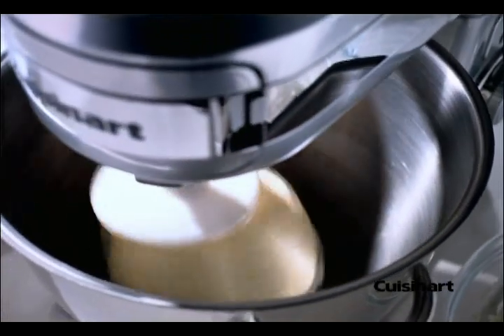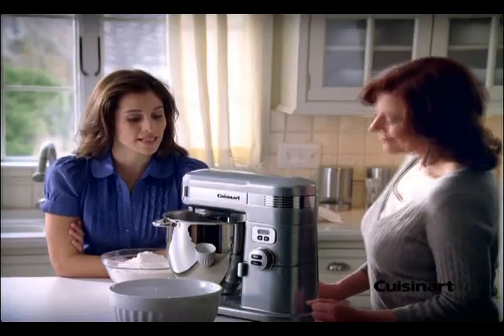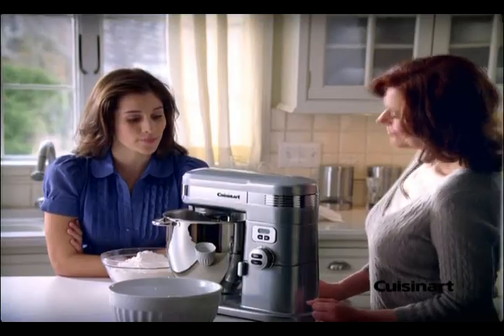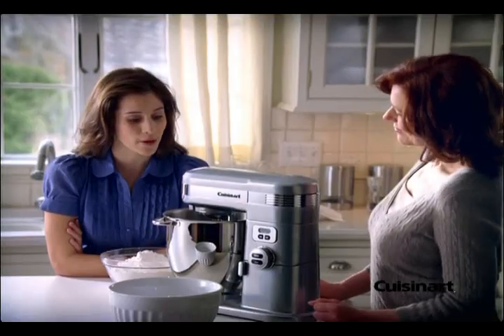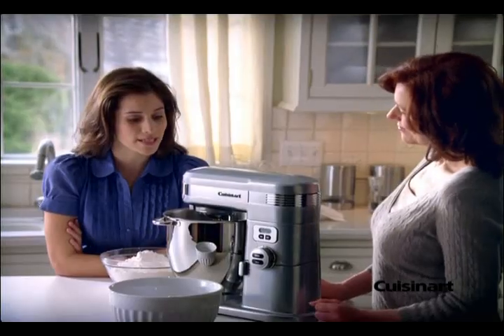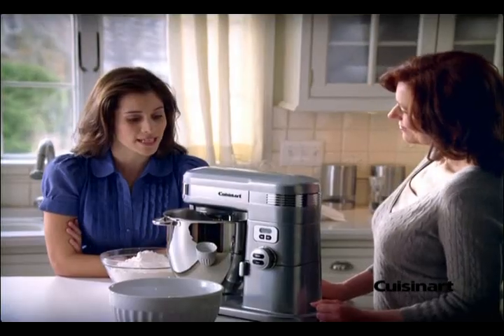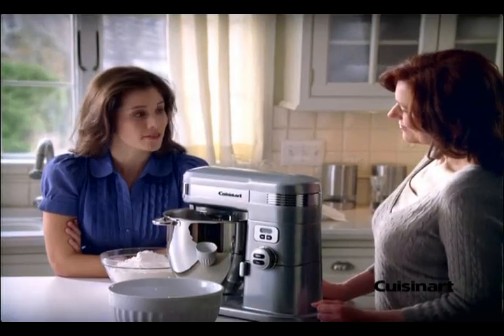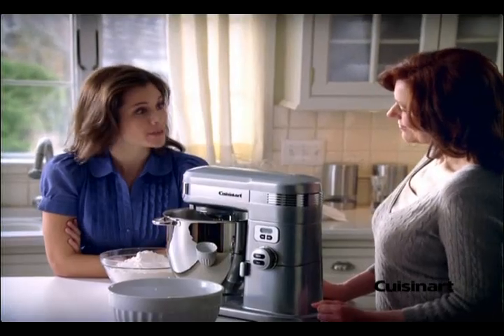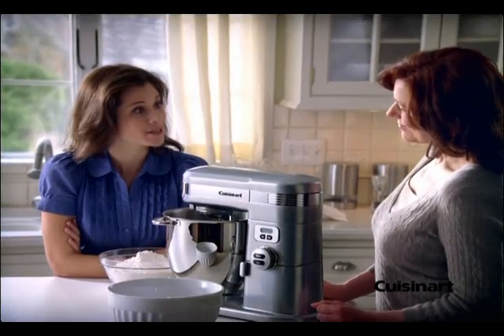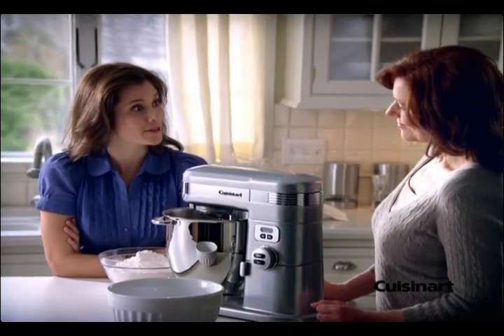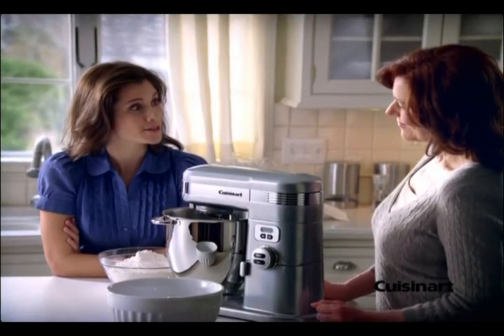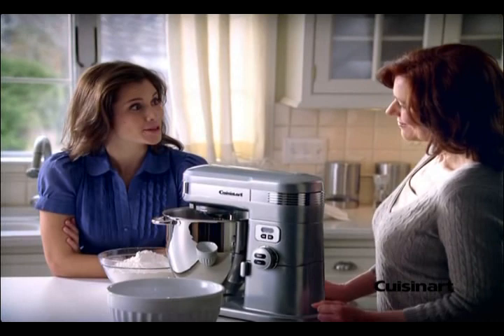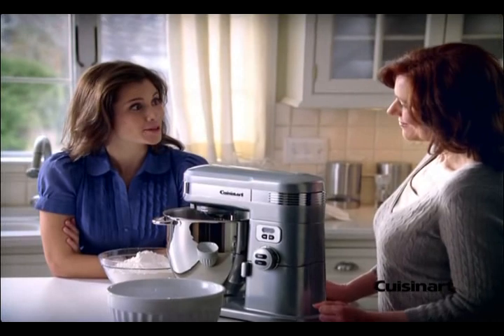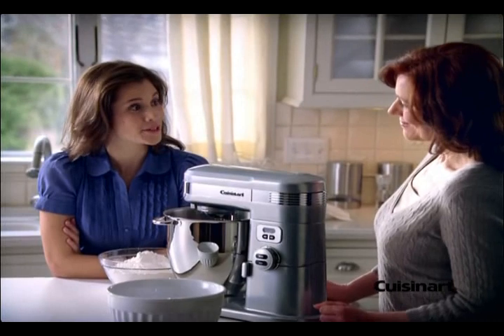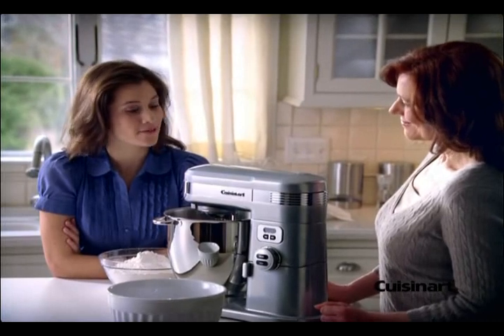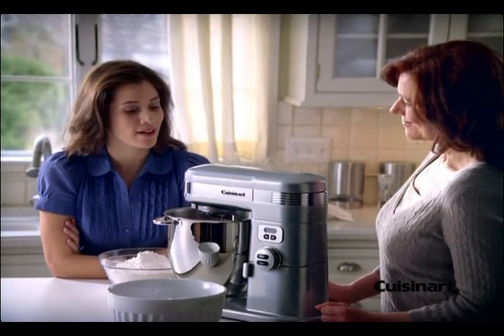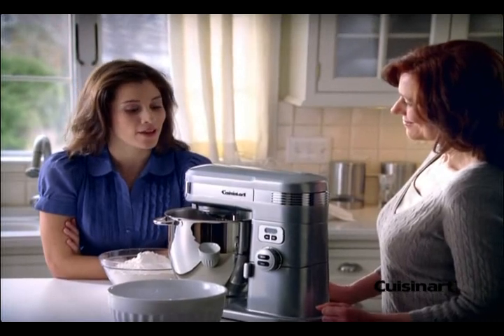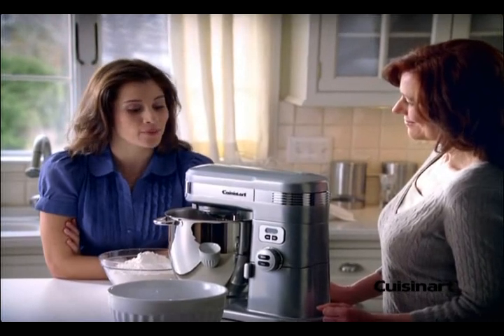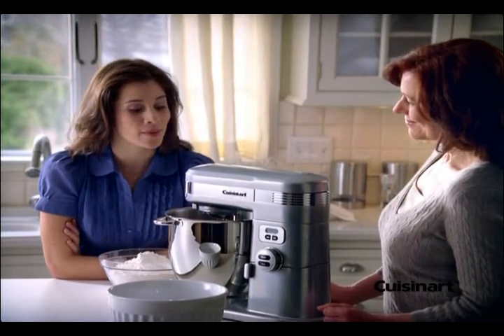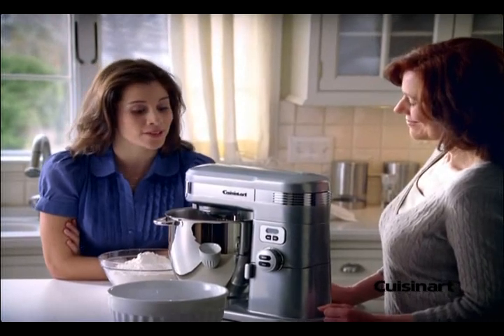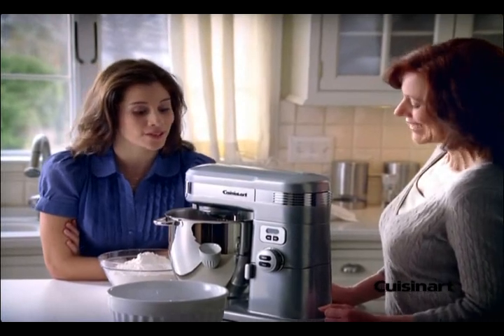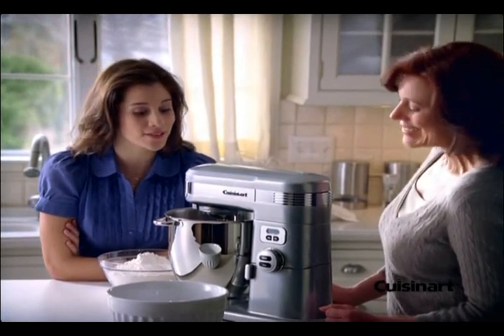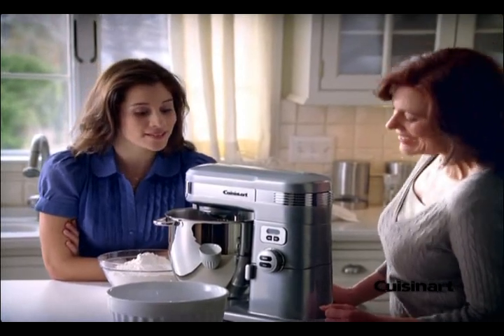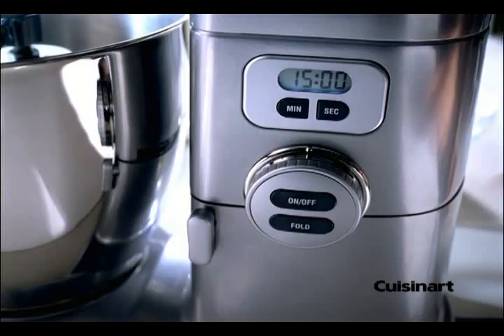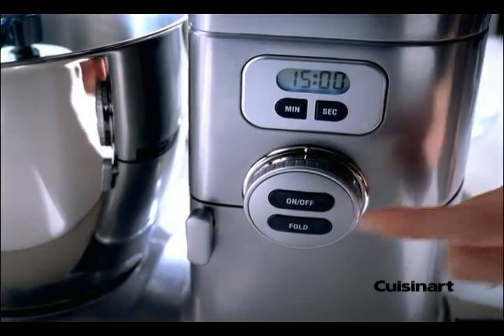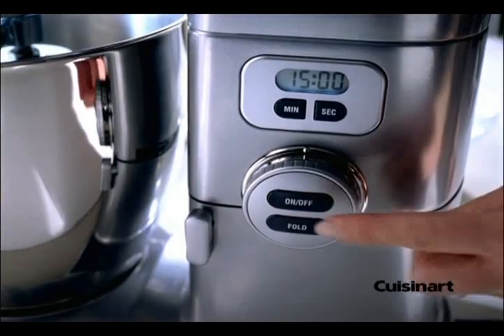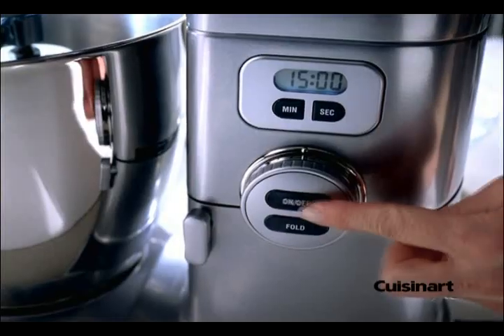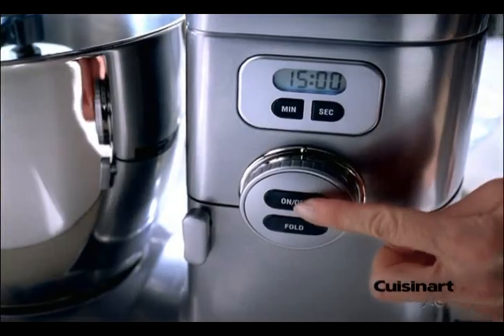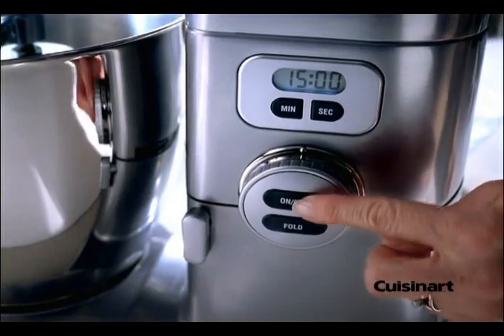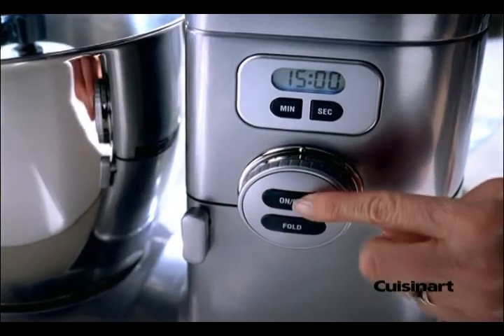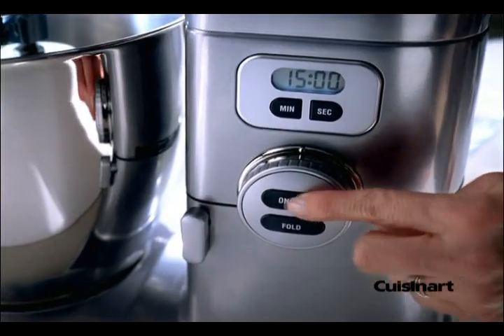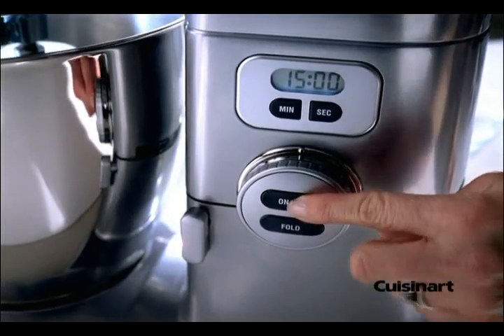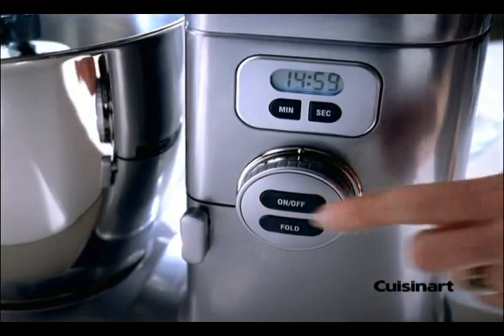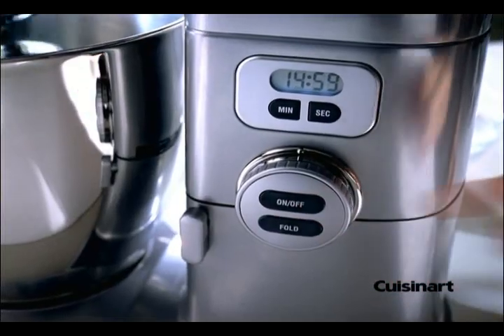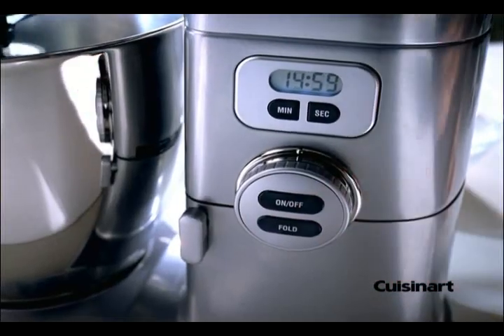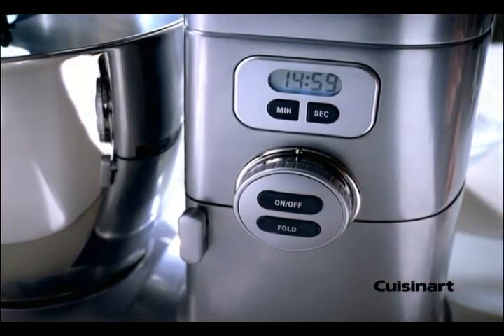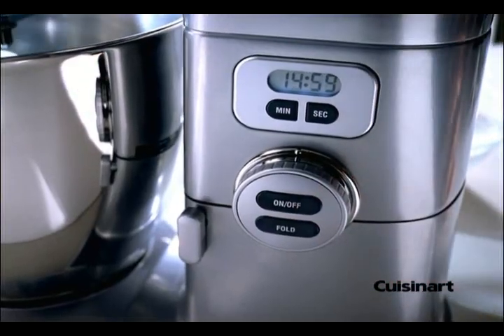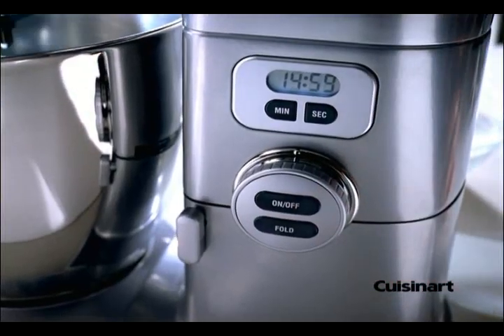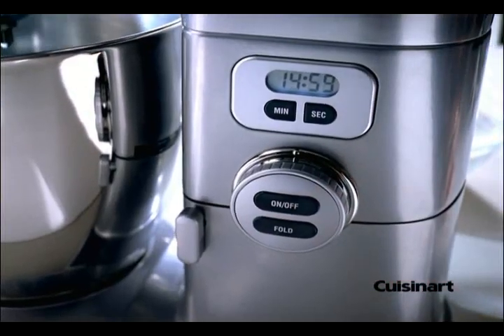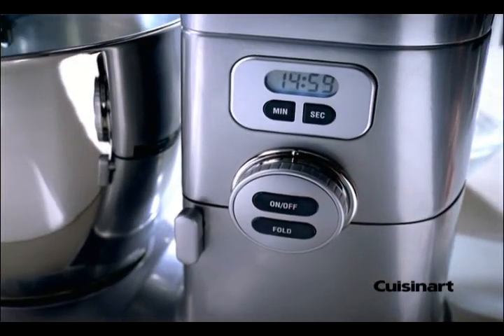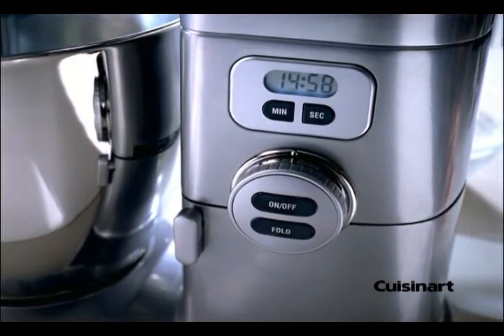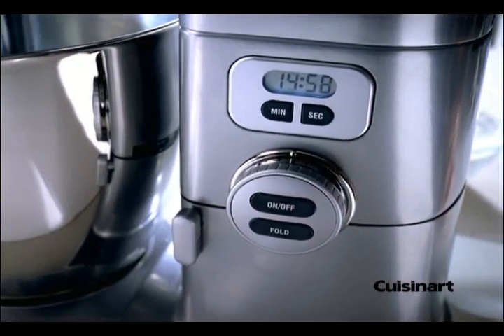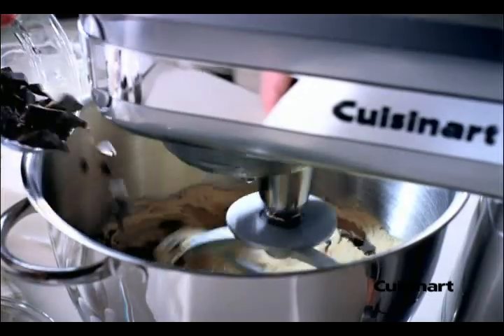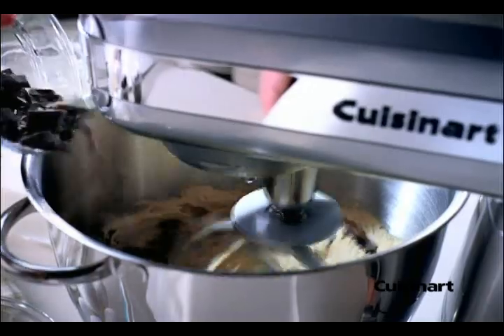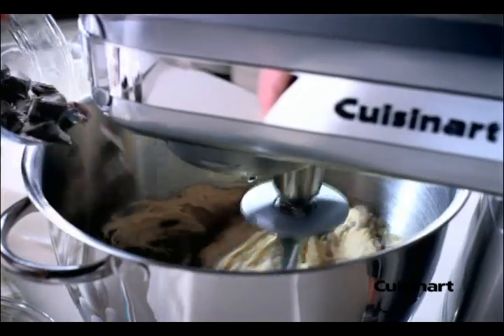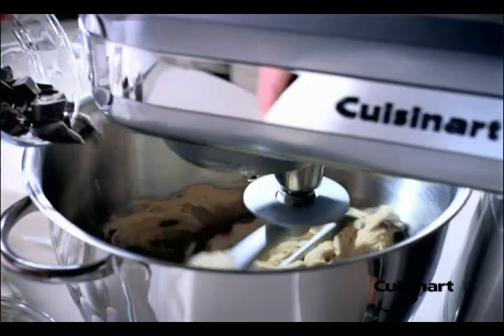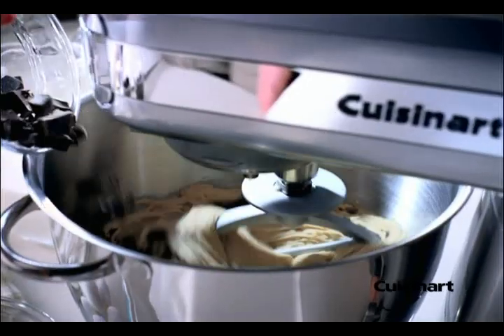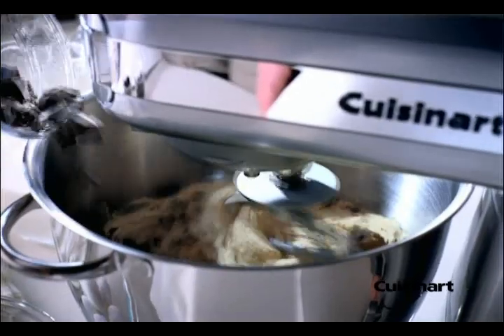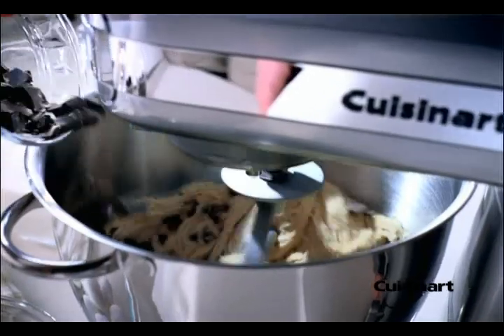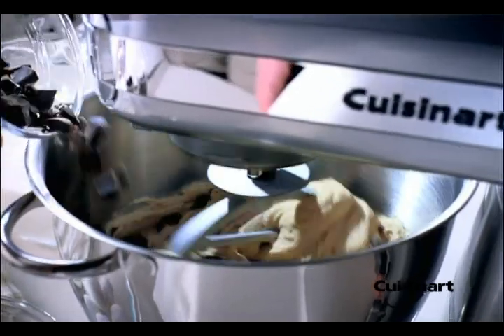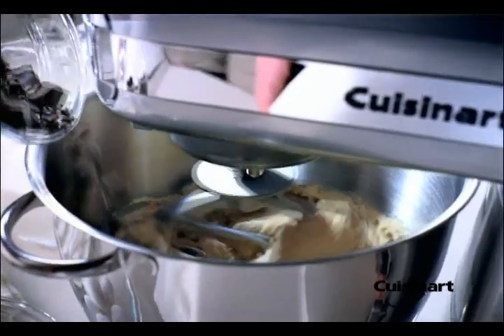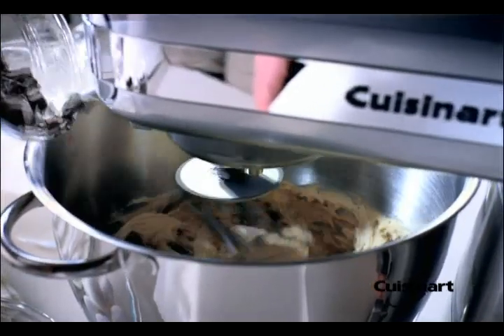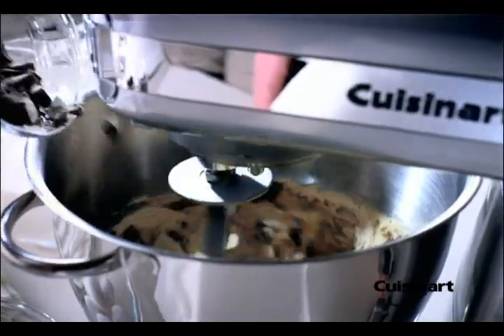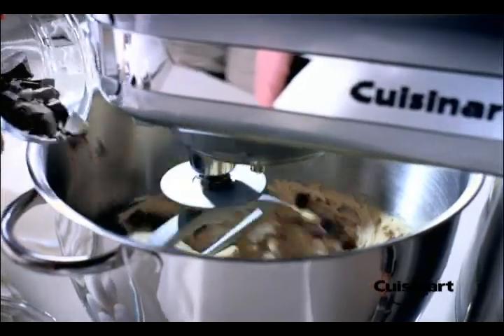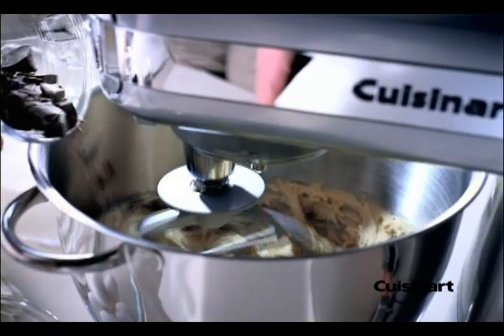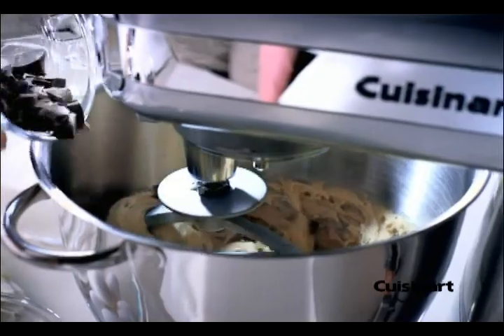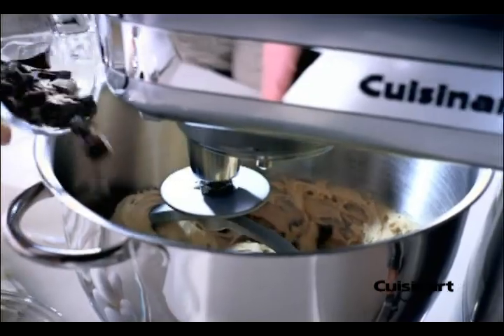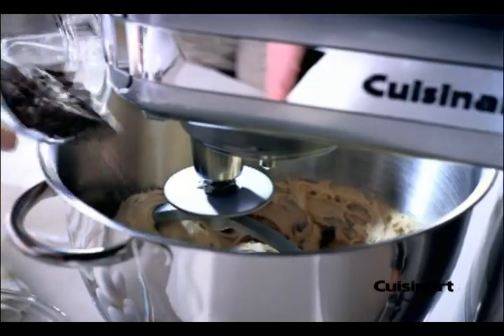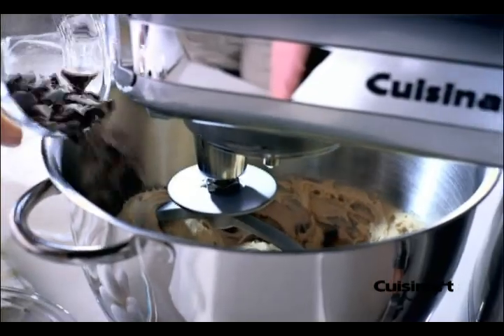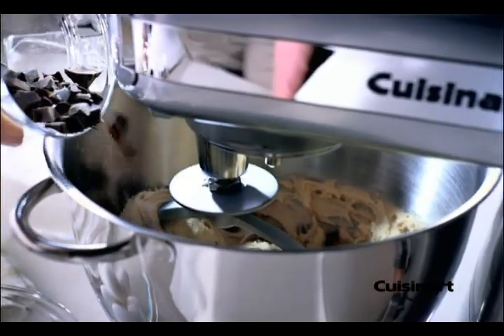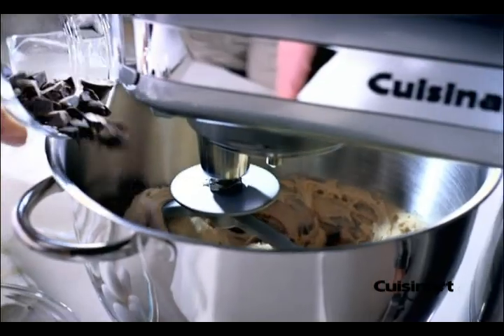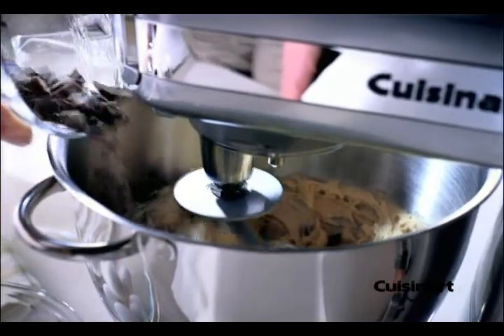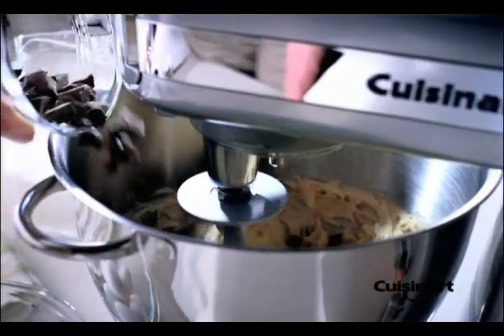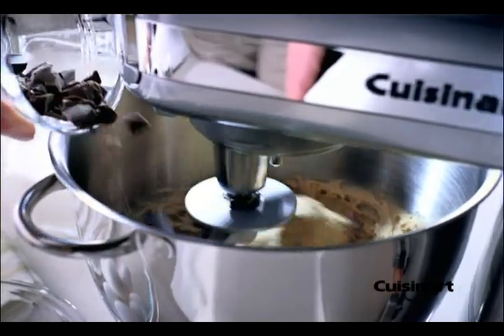That's impressive. It must run circles around other mixers. It does, and the countdown timer keeps me on track. Plus, the gentle fold function is perfect for delicate mixing.